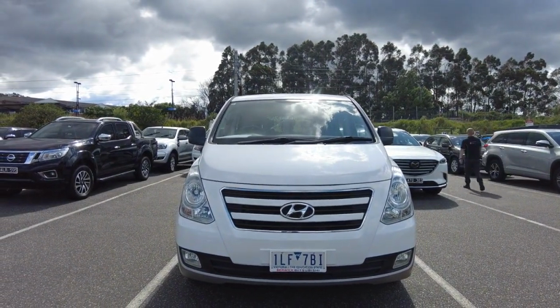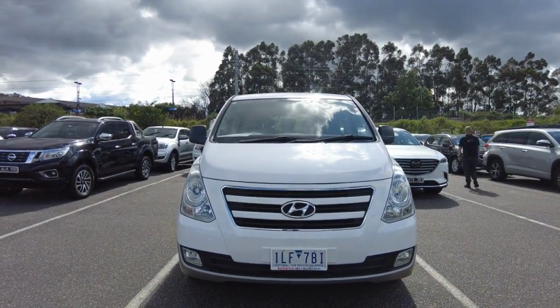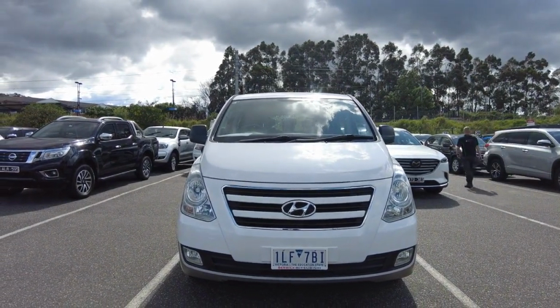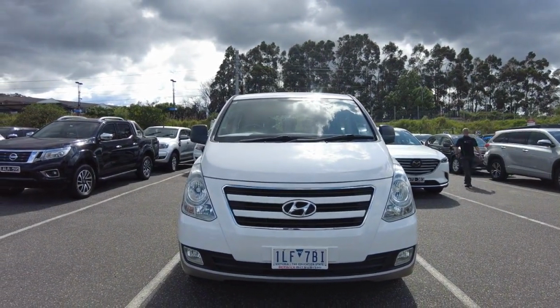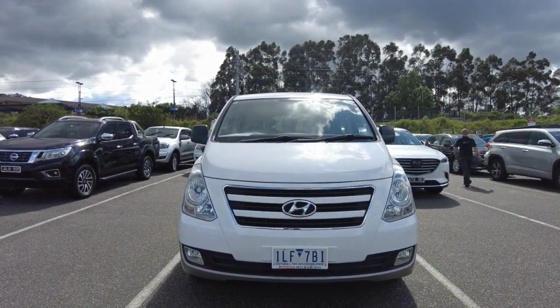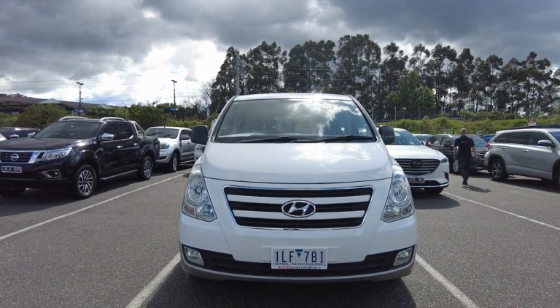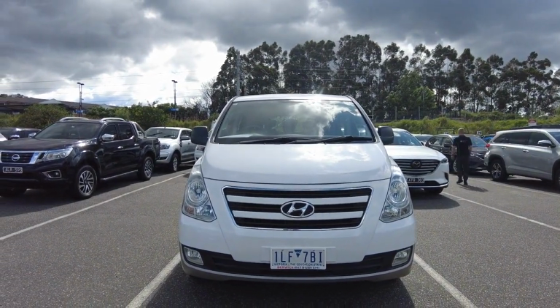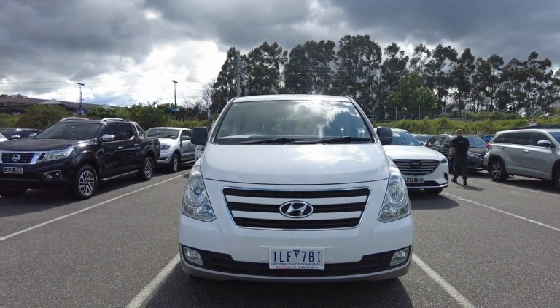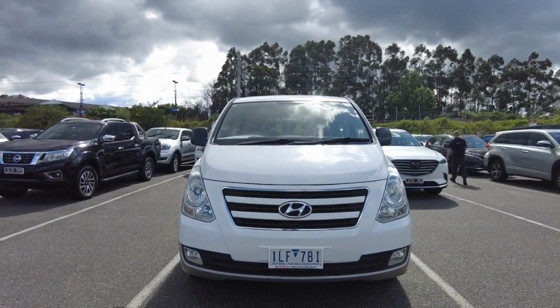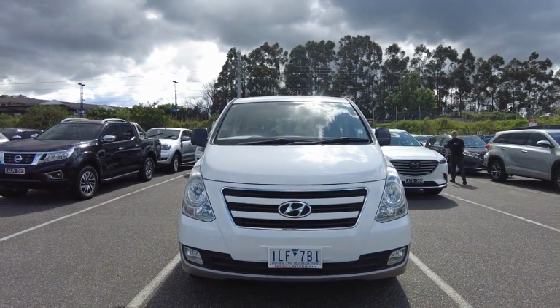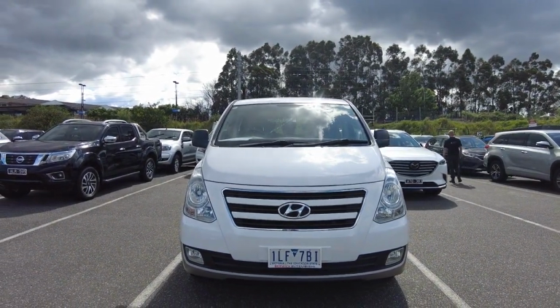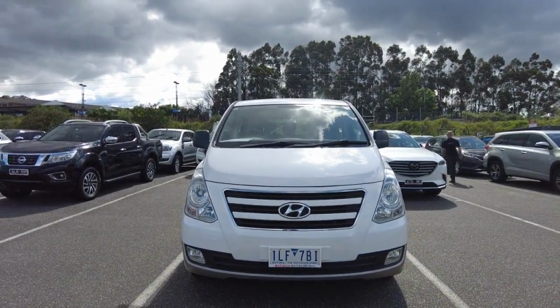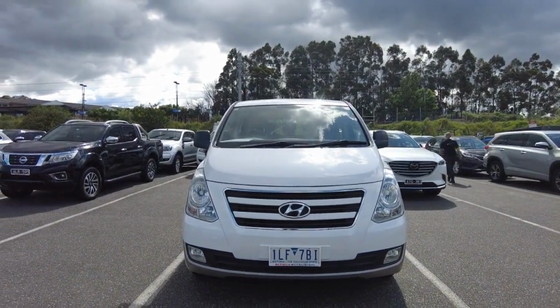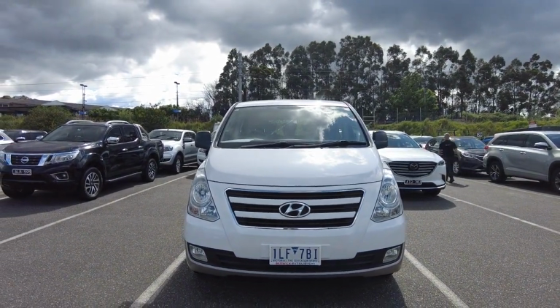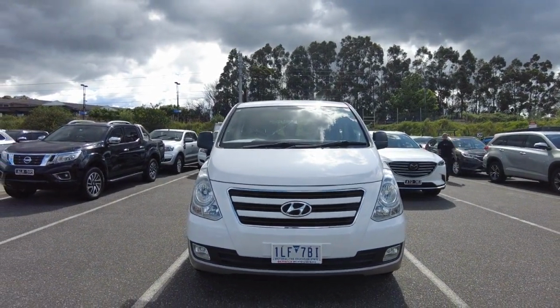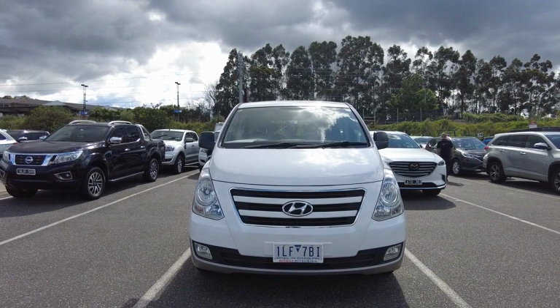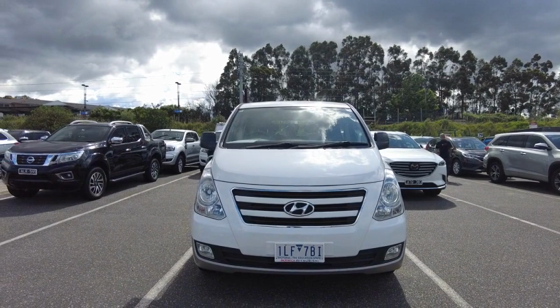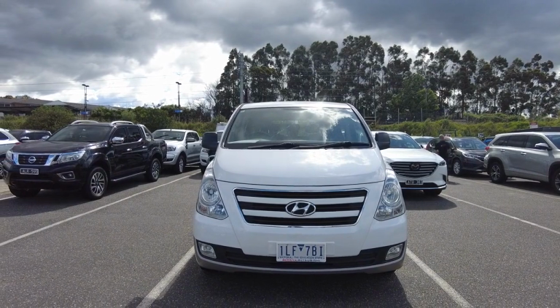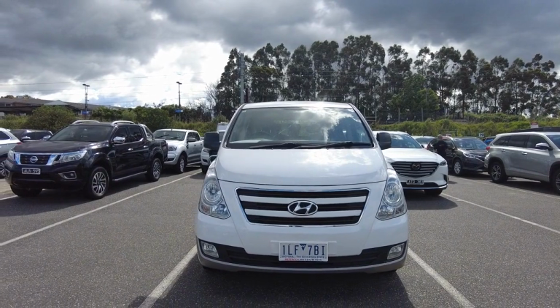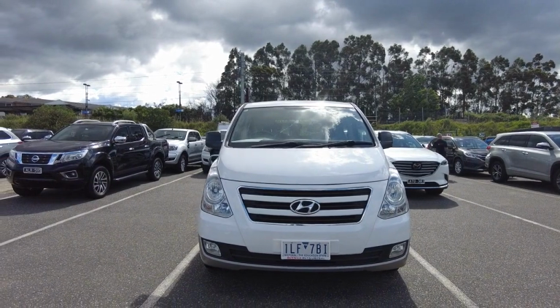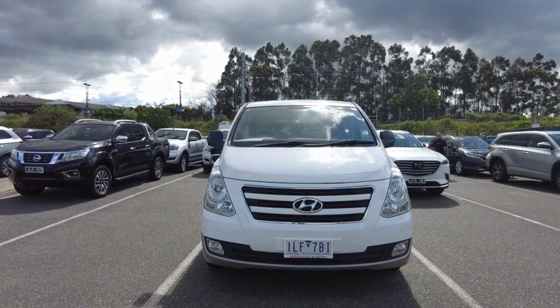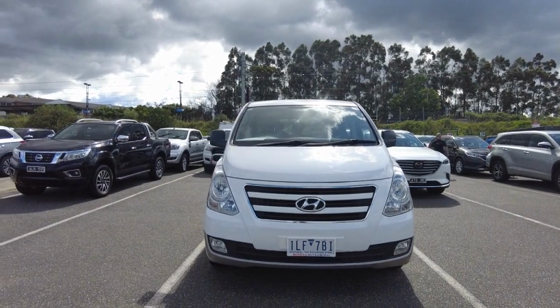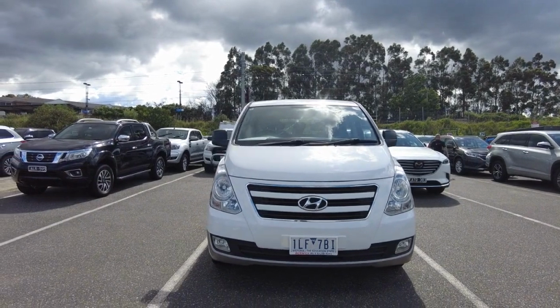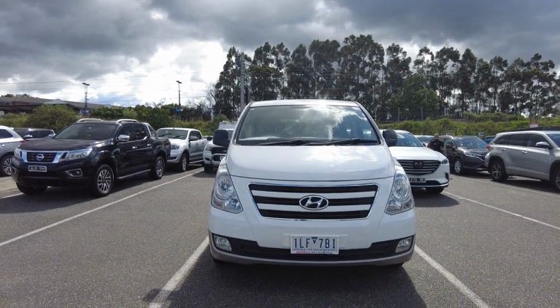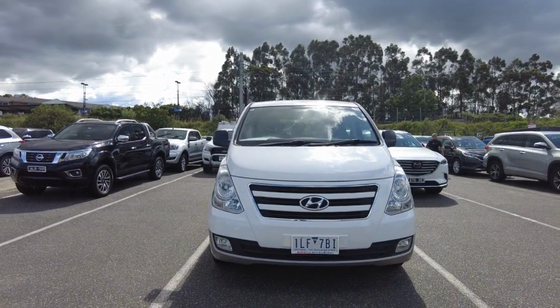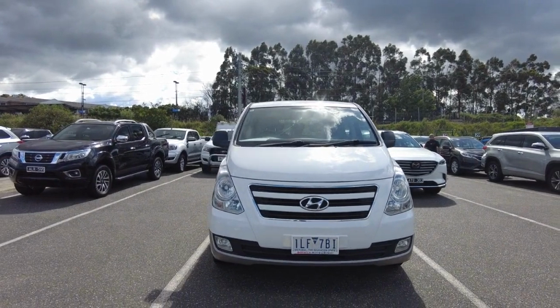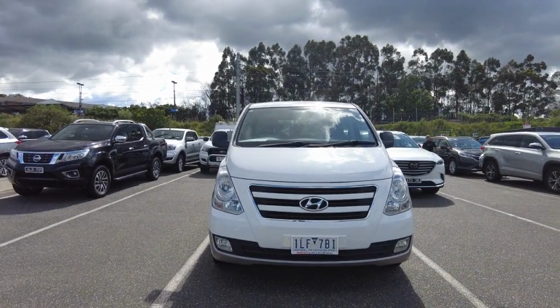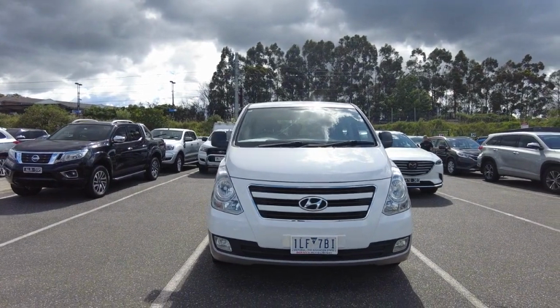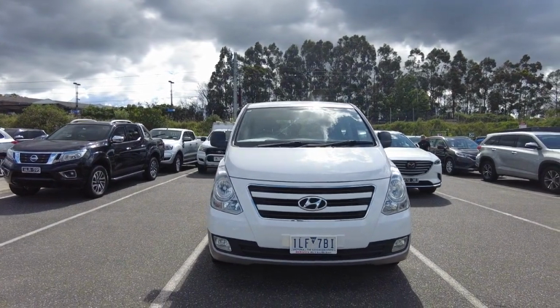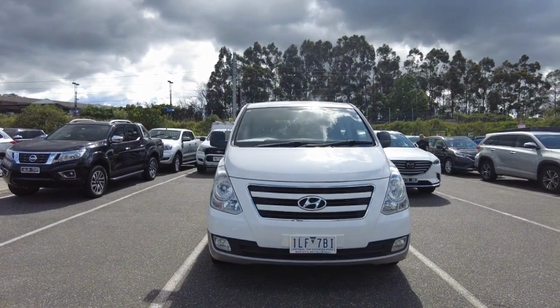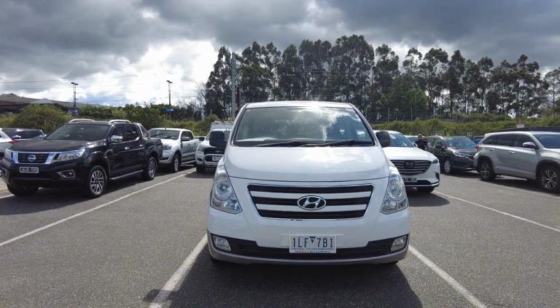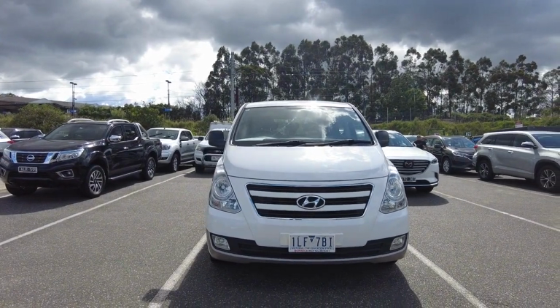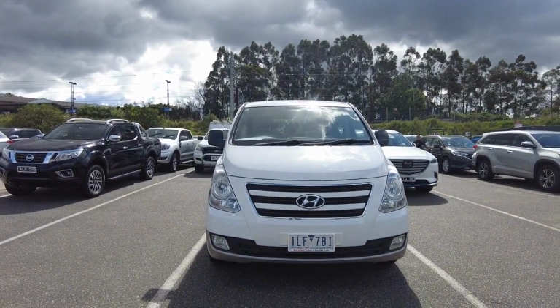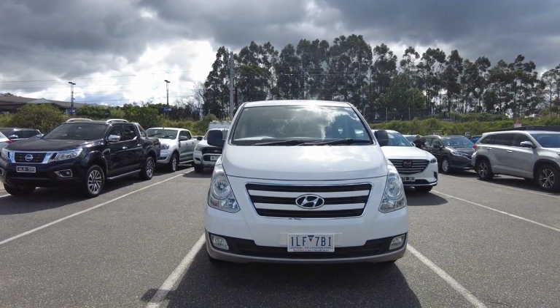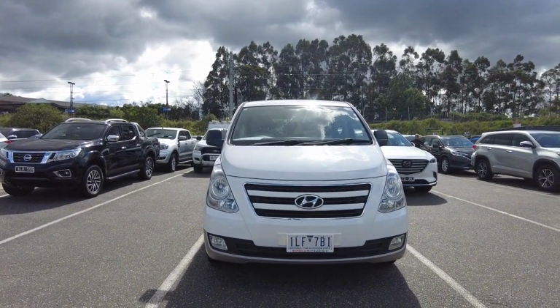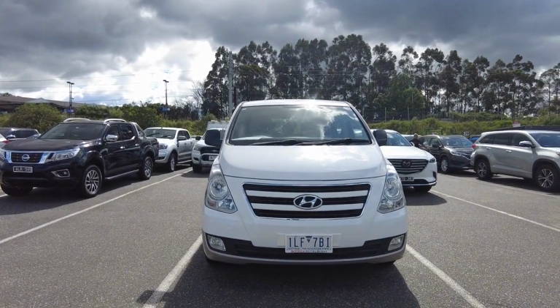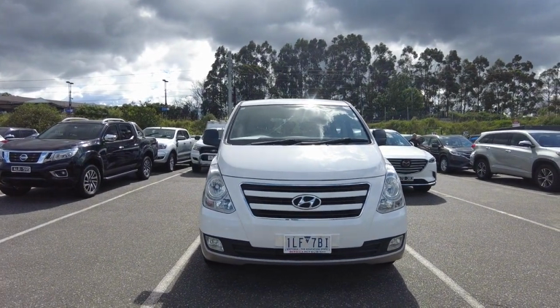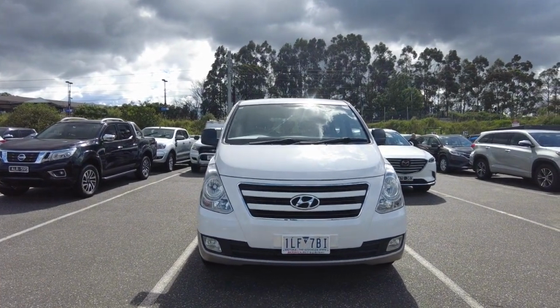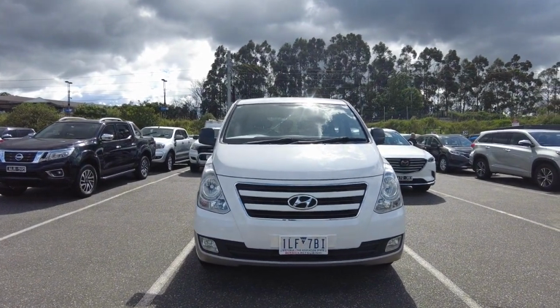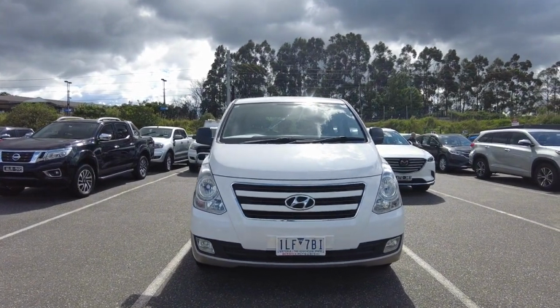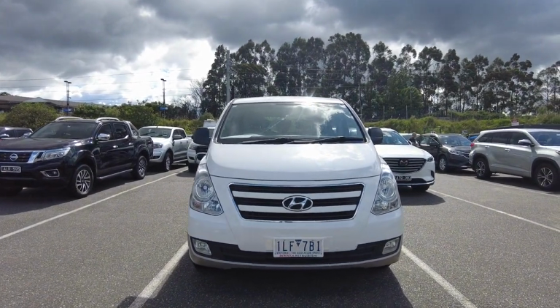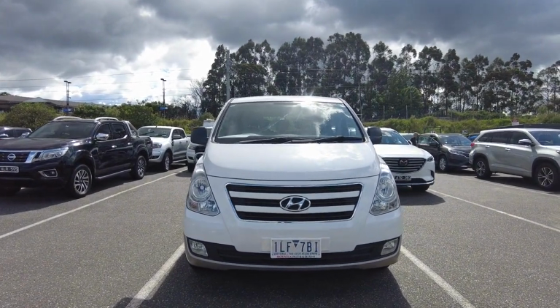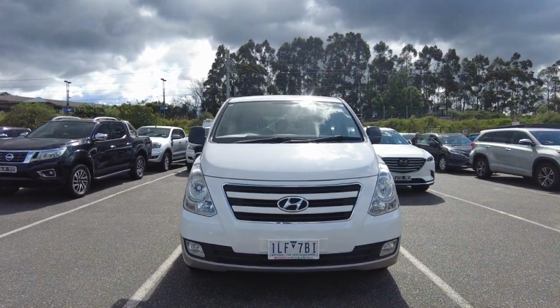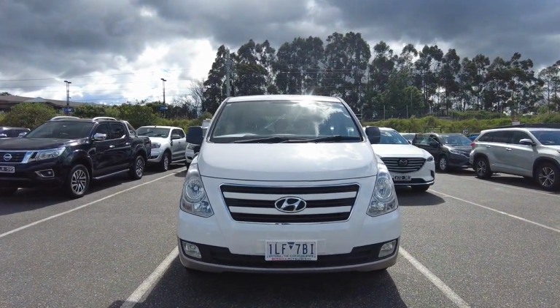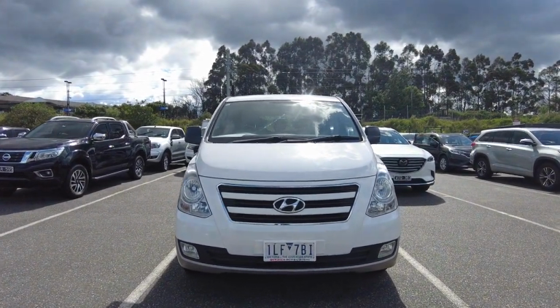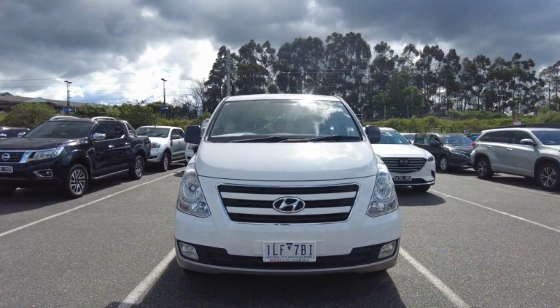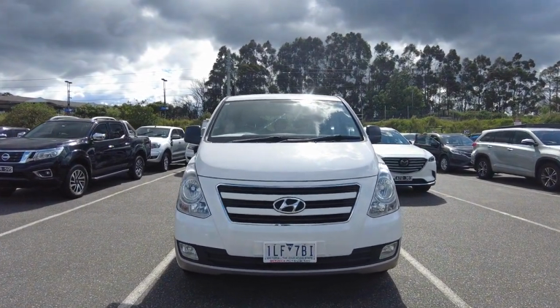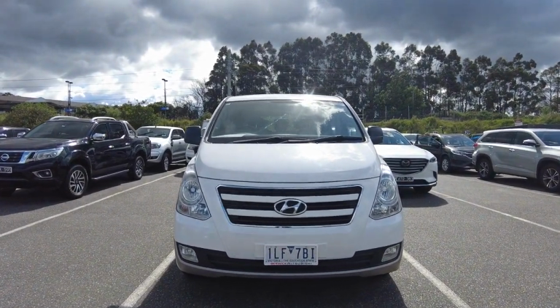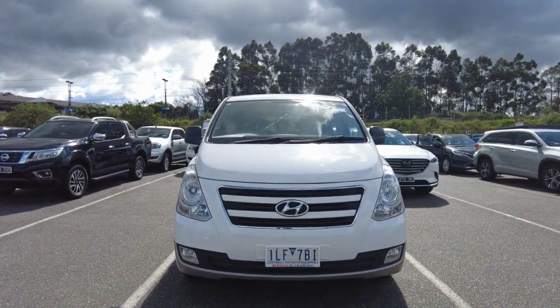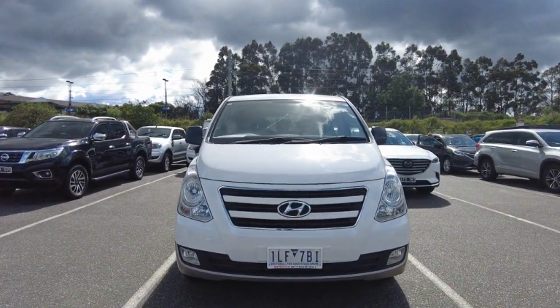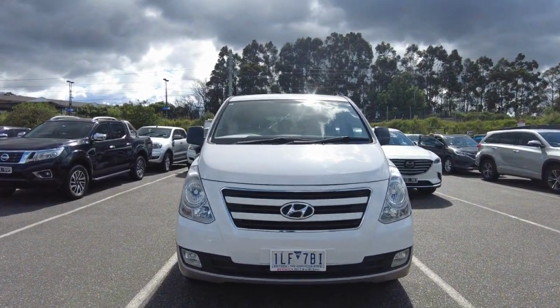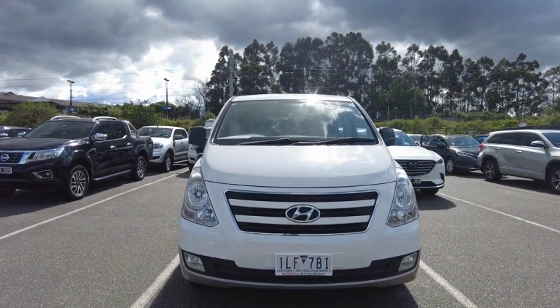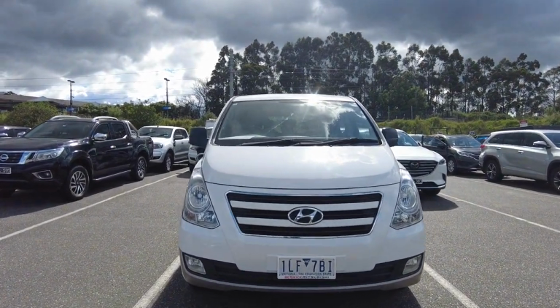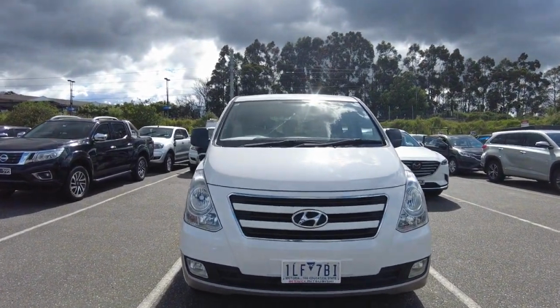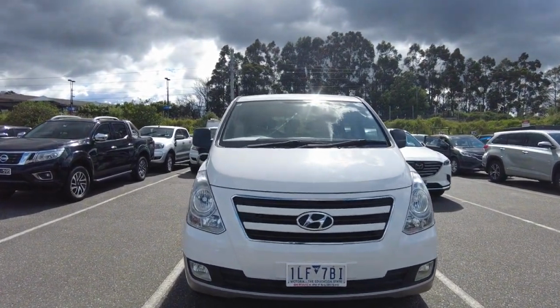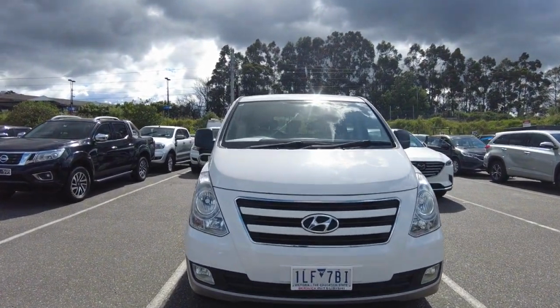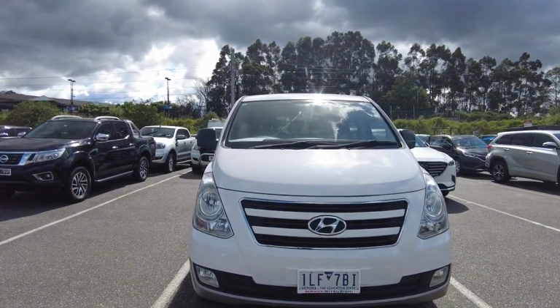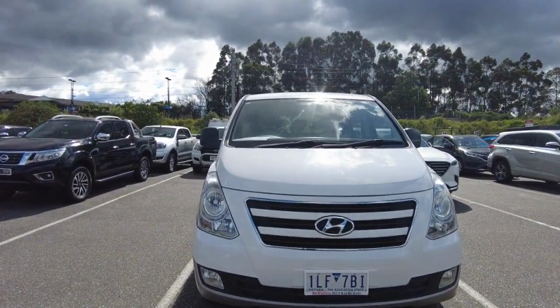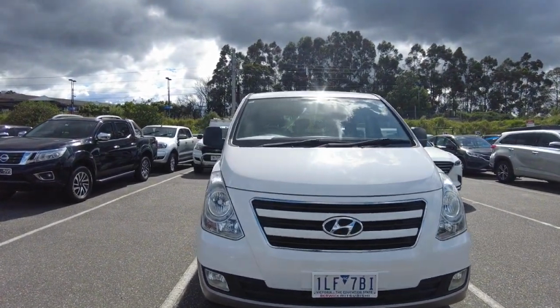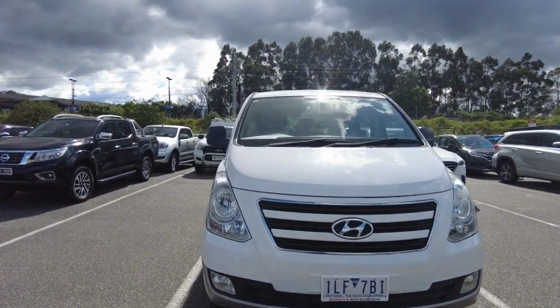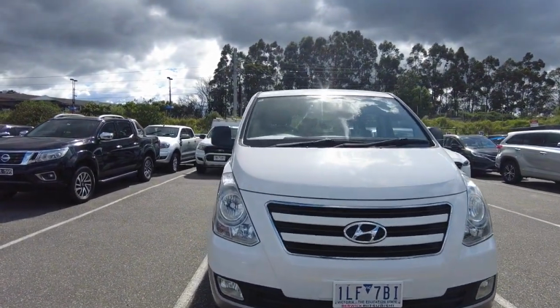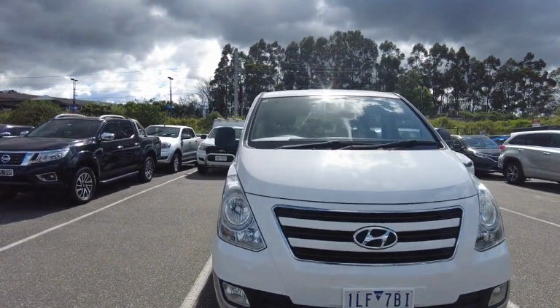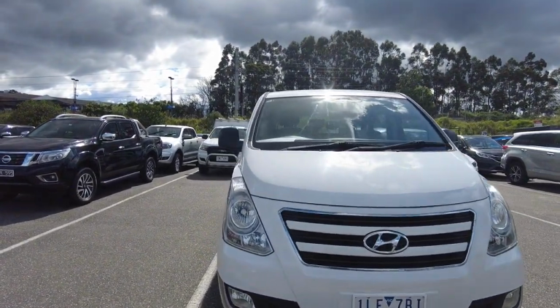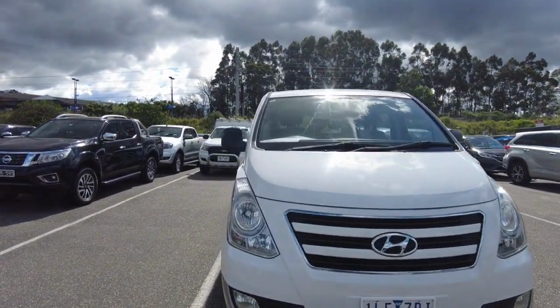As we can see at the front, chrome accents are all still nice and shiny. The headlights are still in beautiful clear condition.